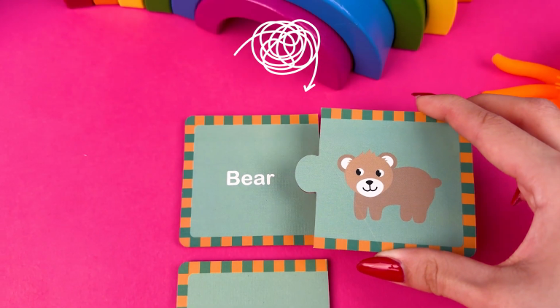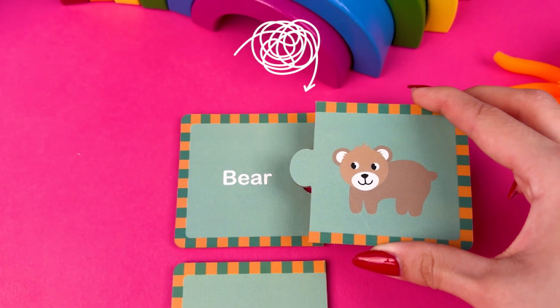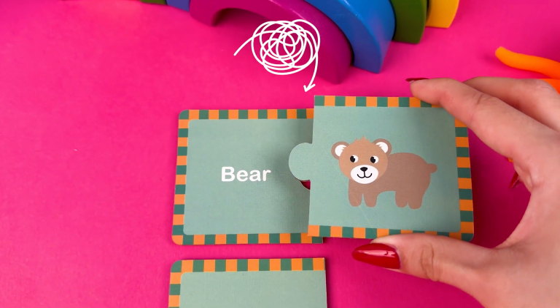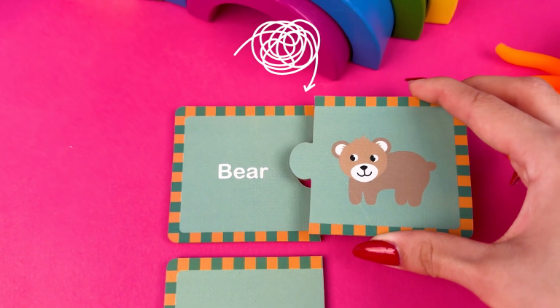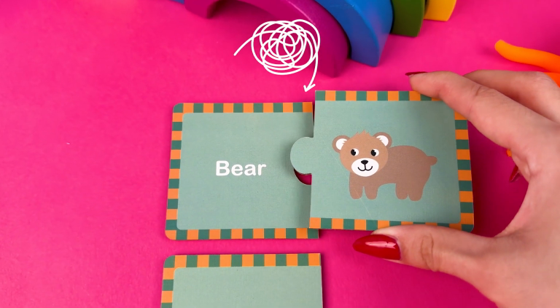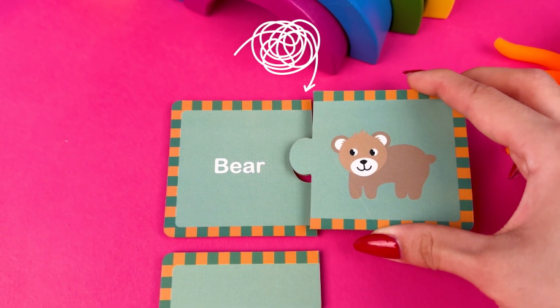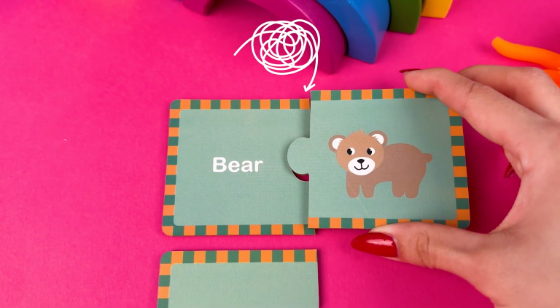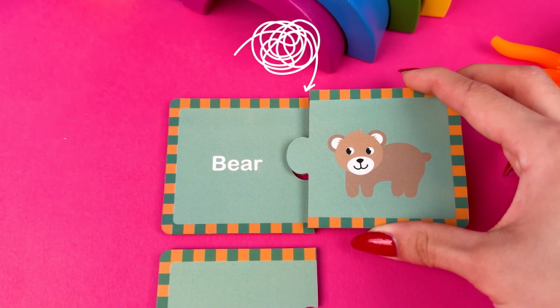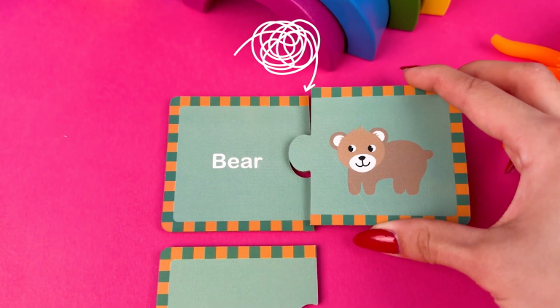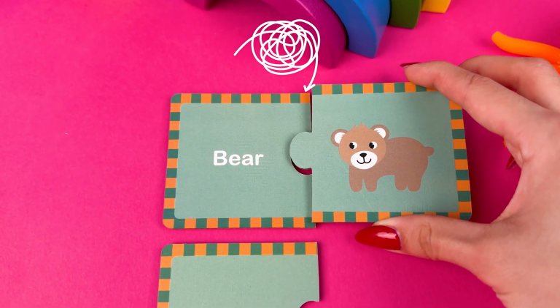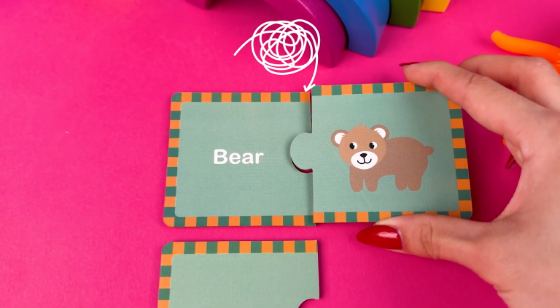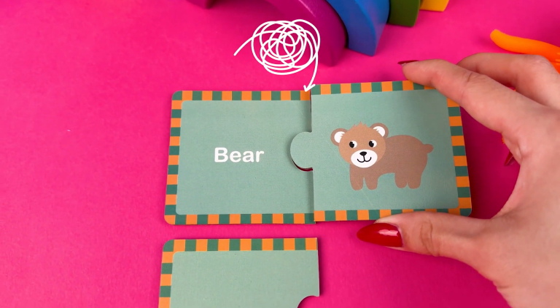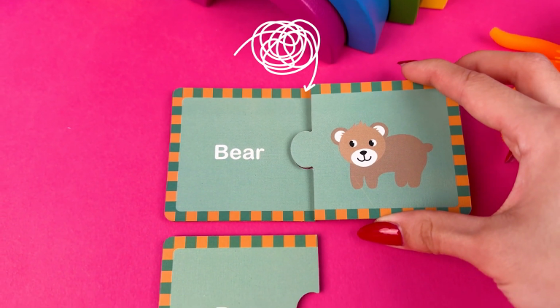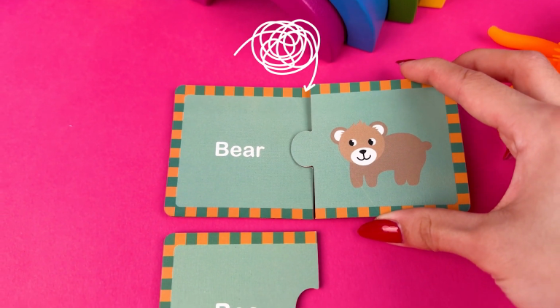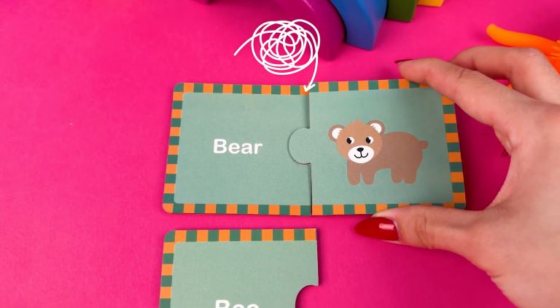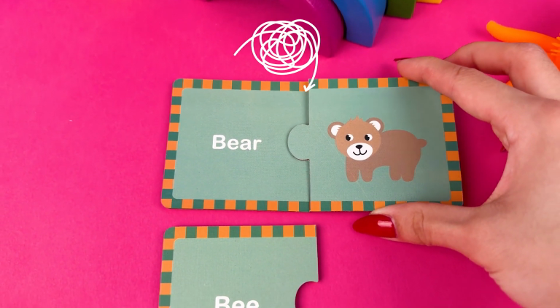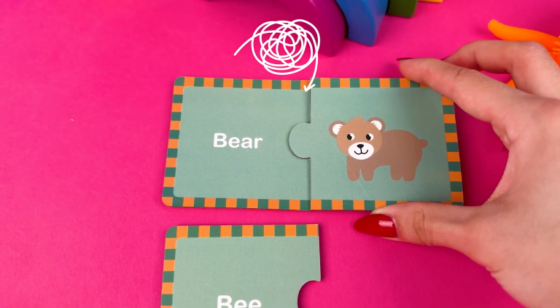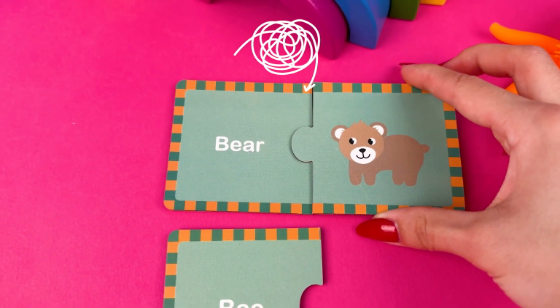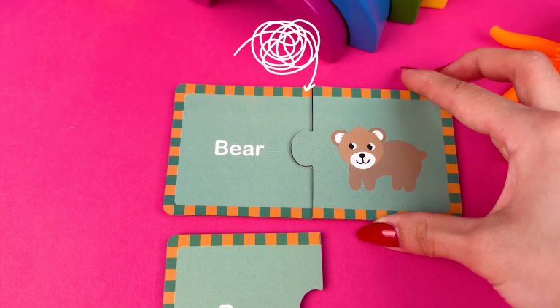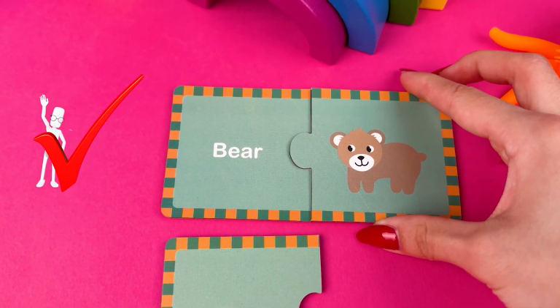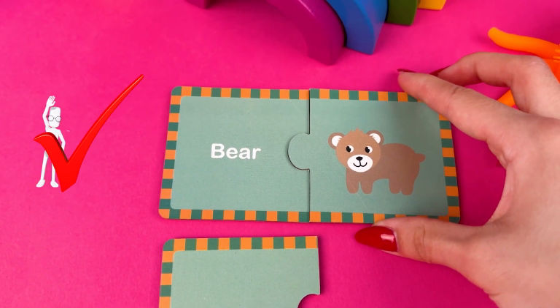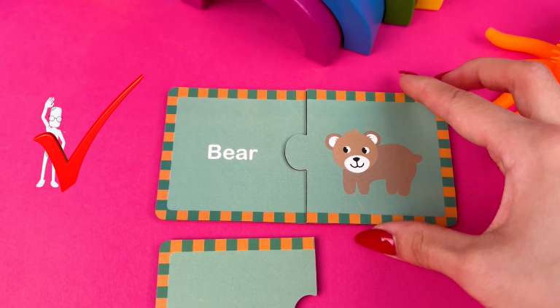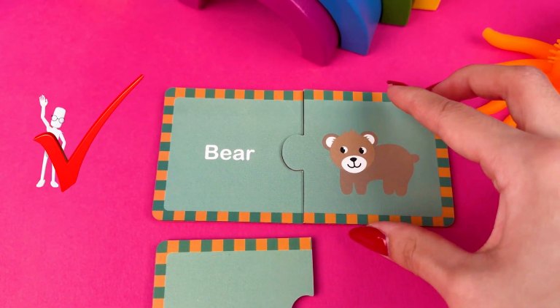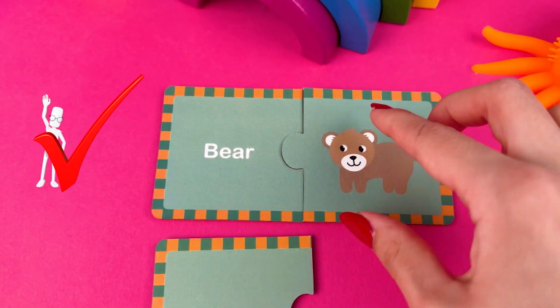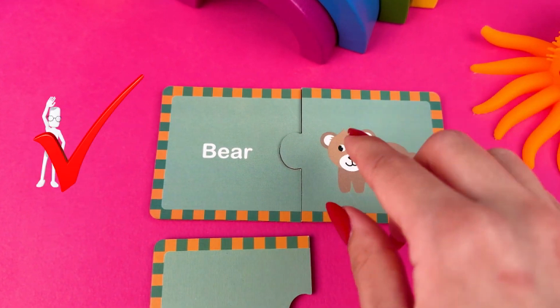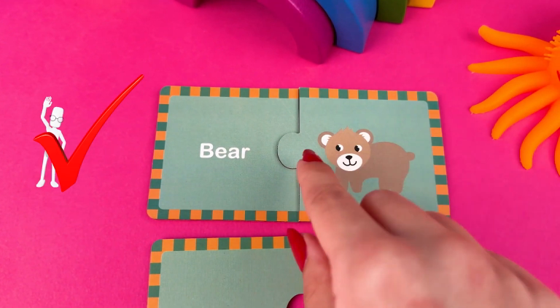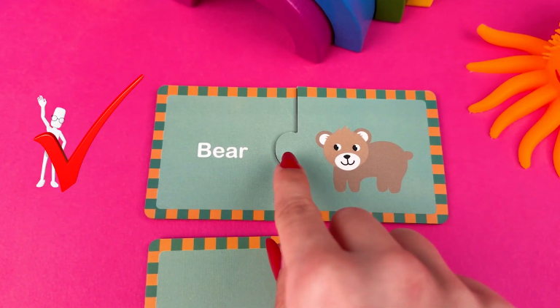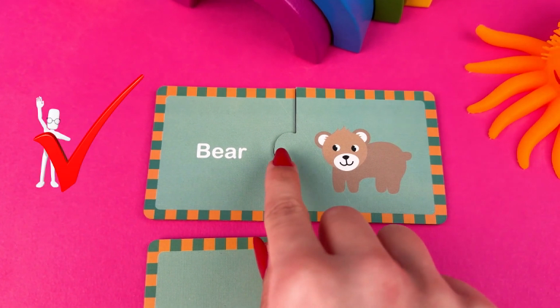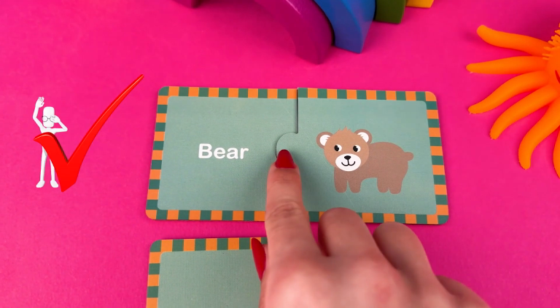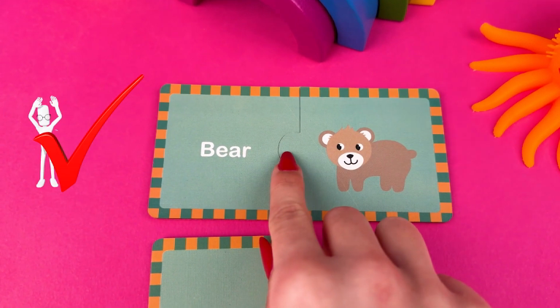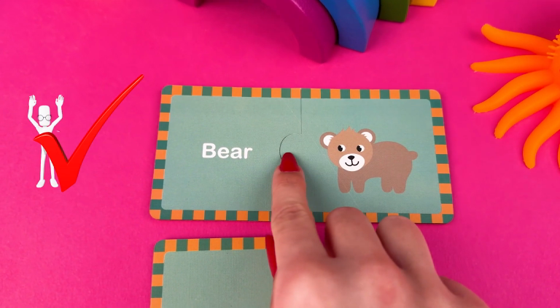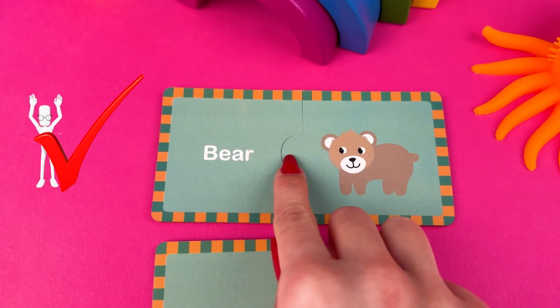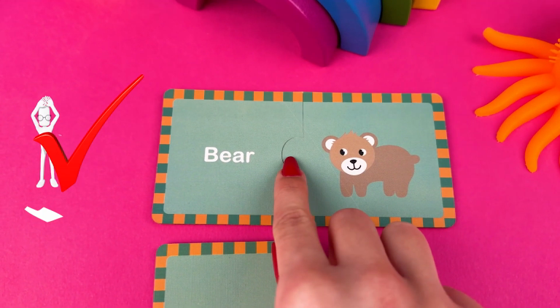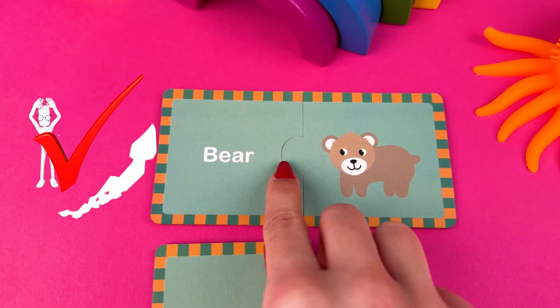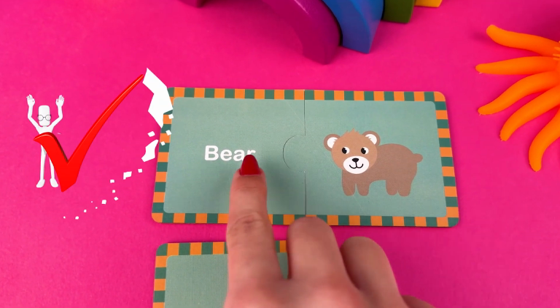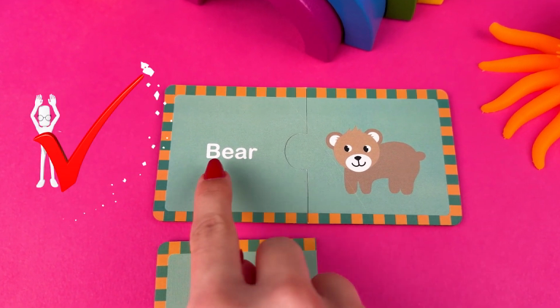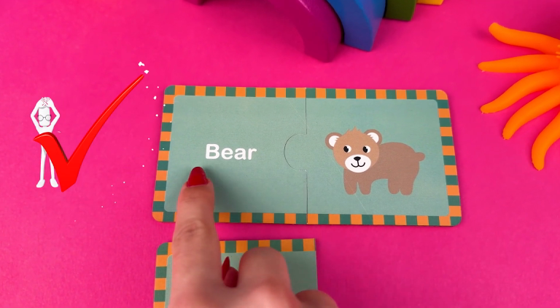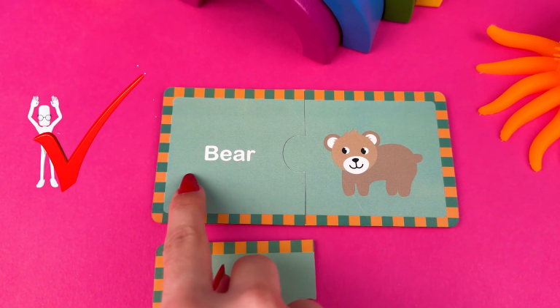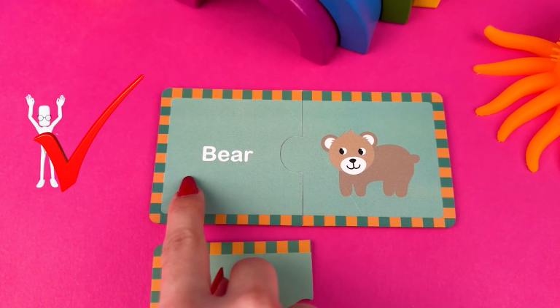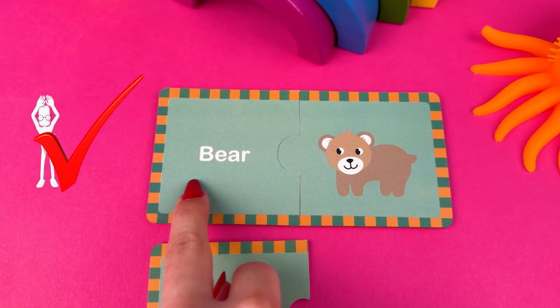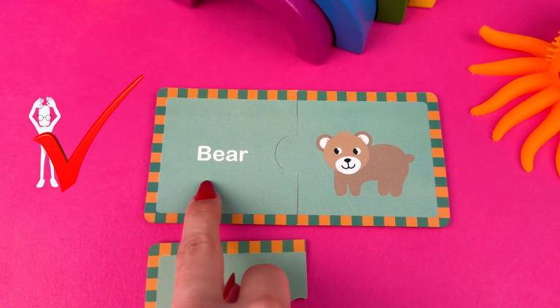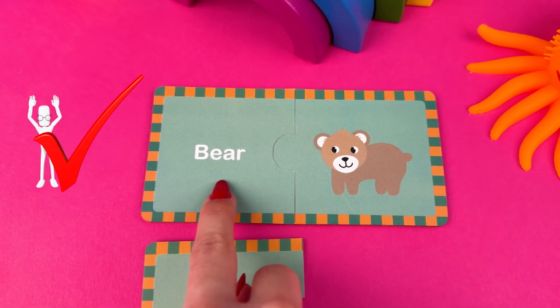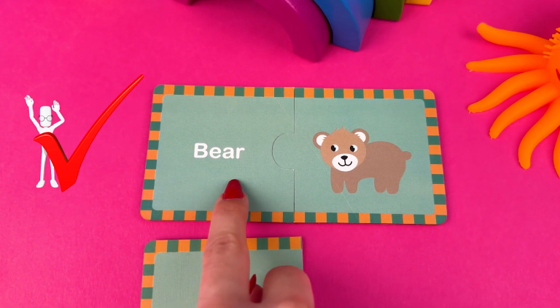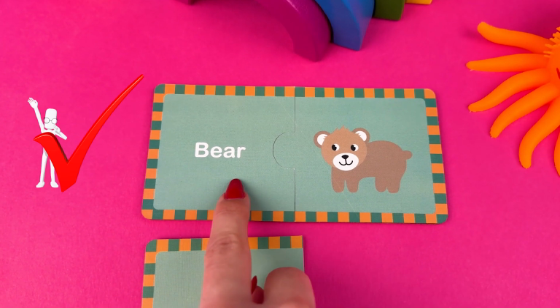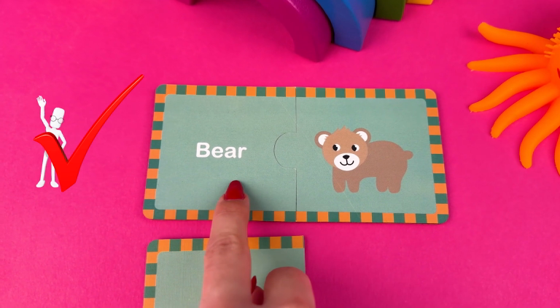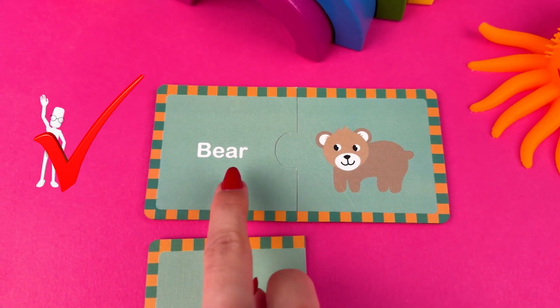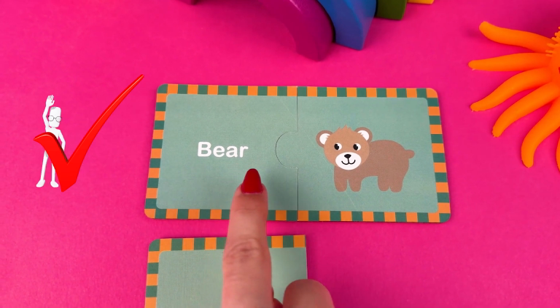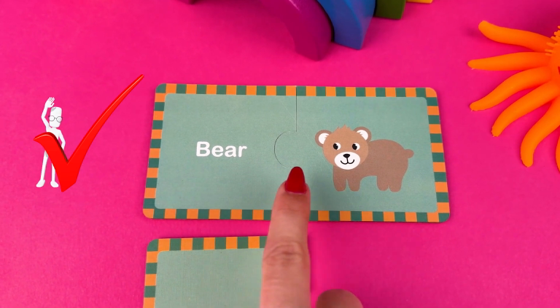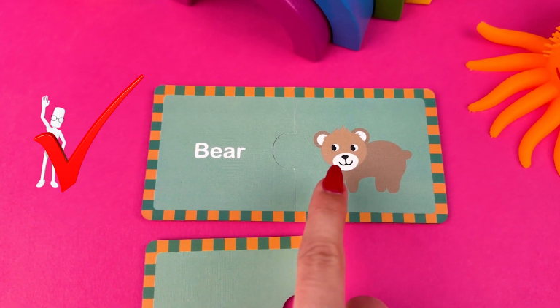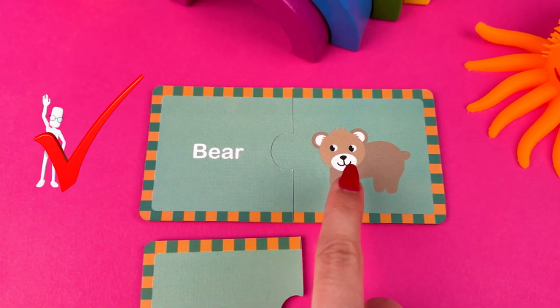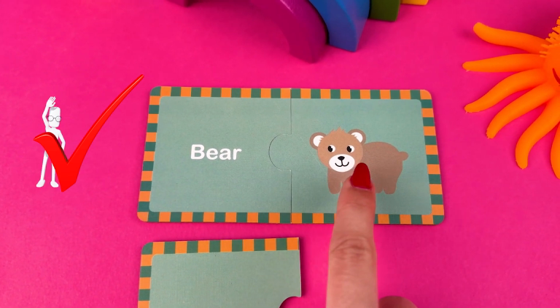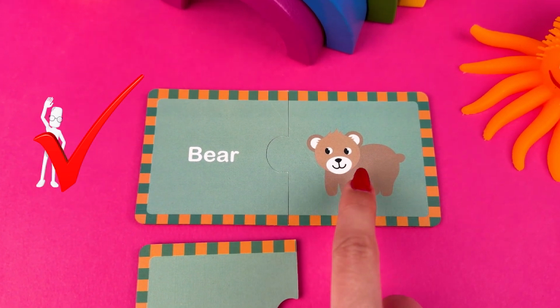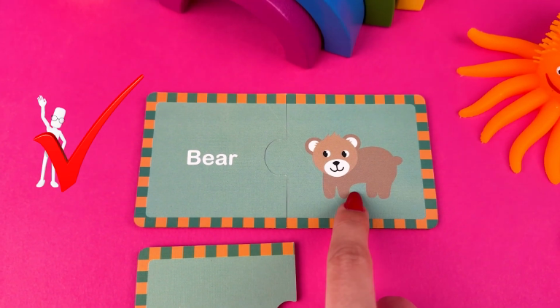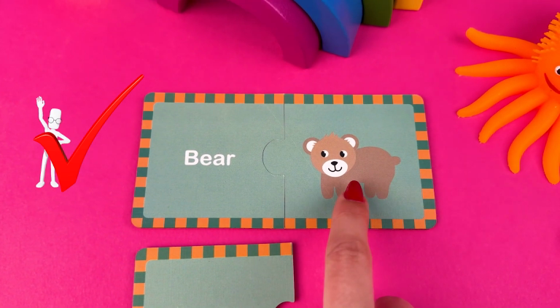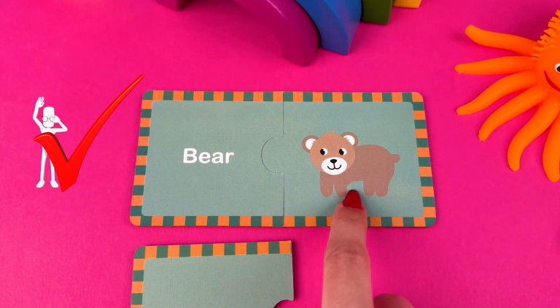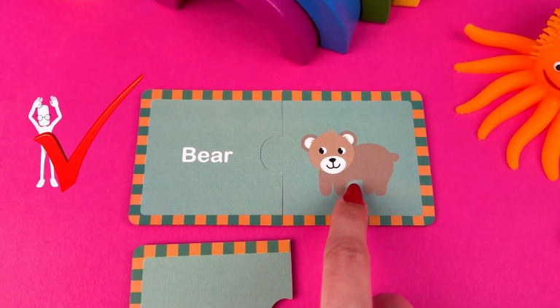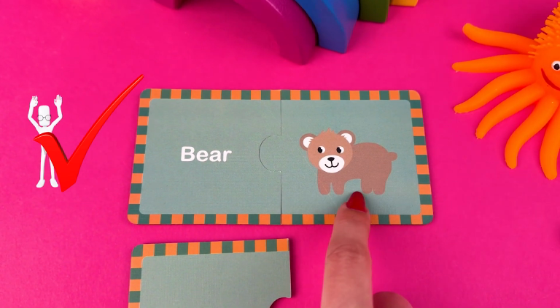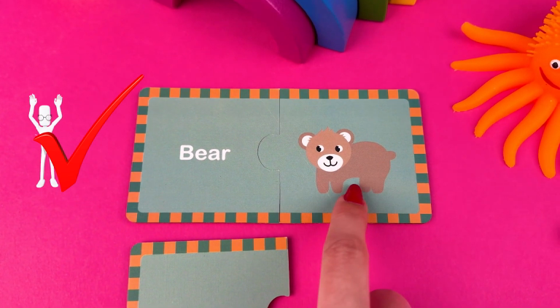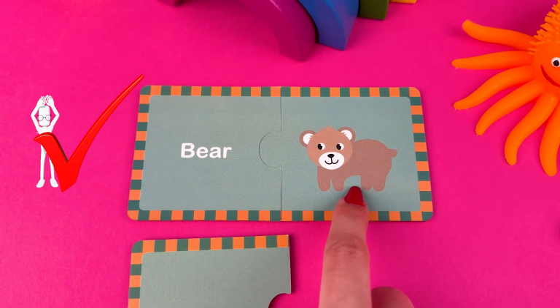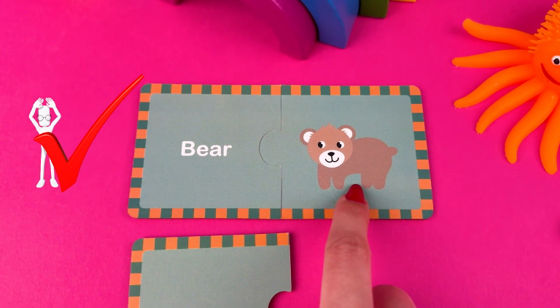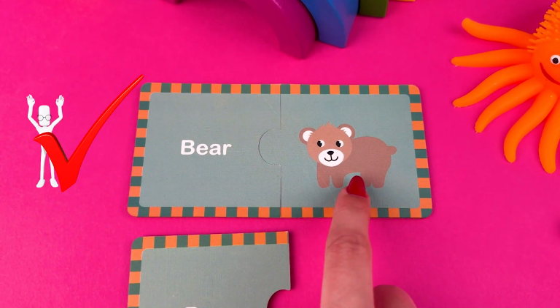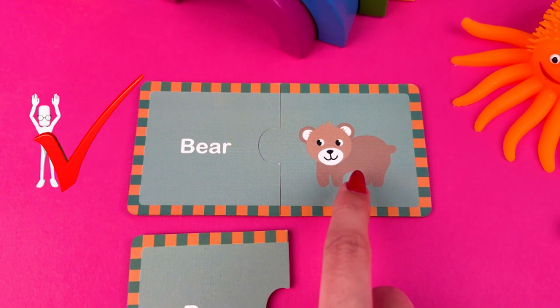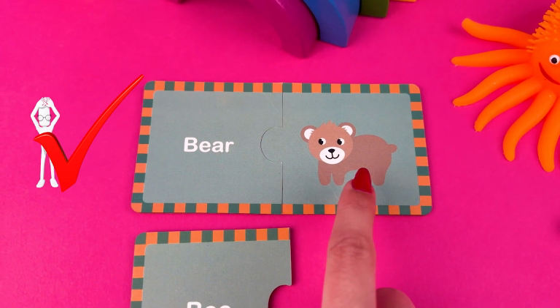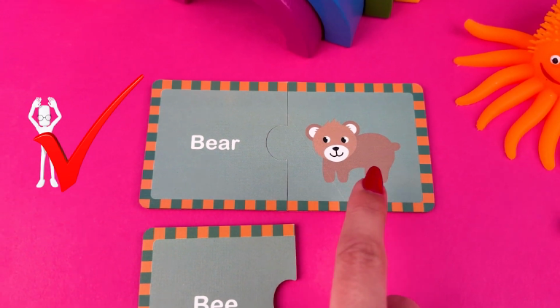You did it kids! This animal is called a bear. Fun fact about bears is that they have two coats of hair.